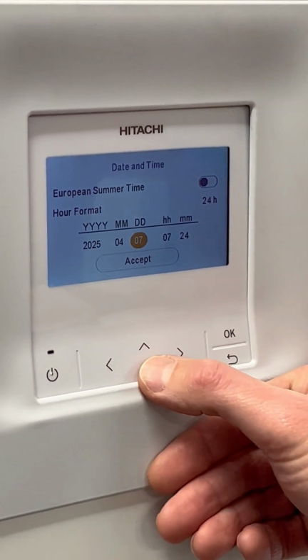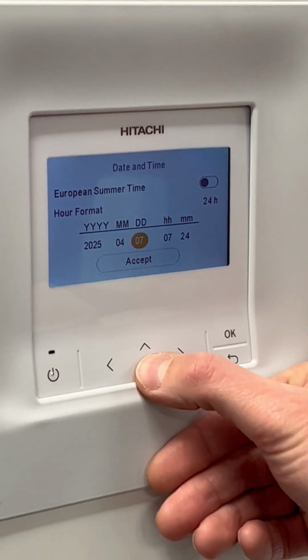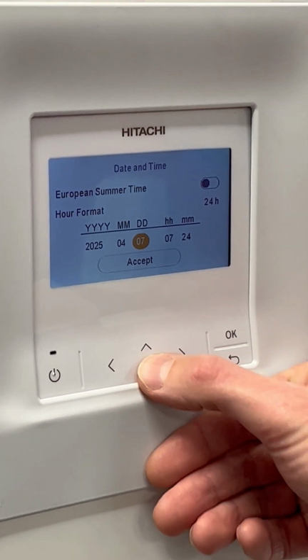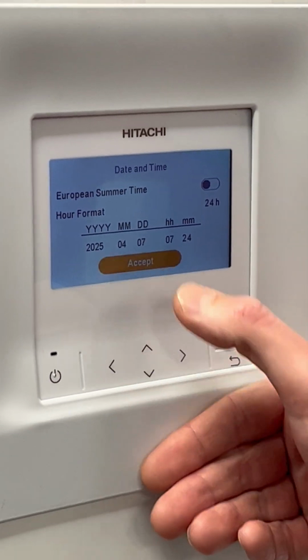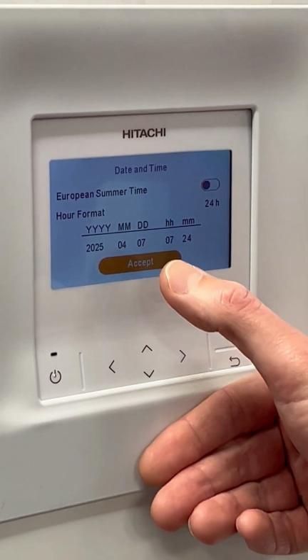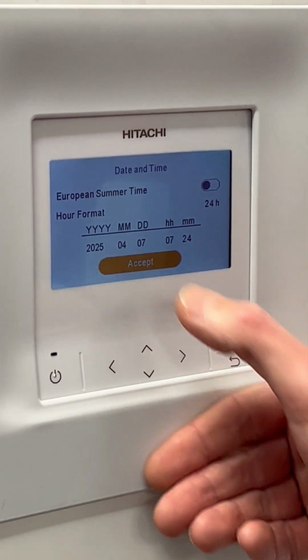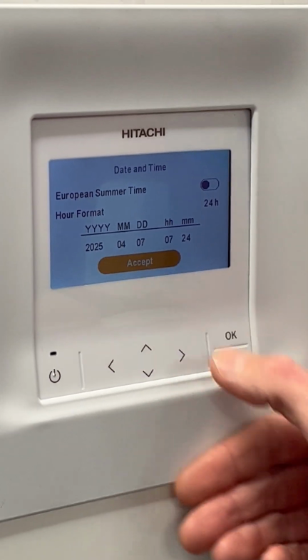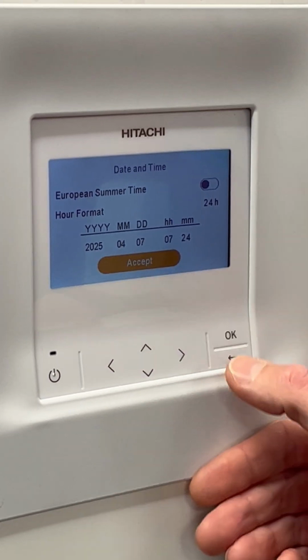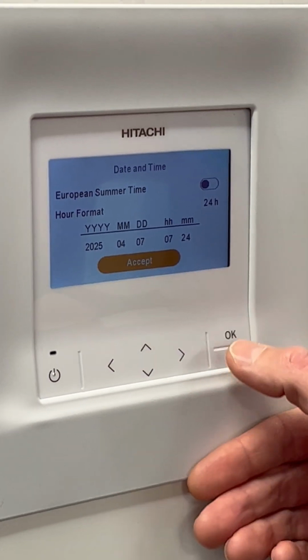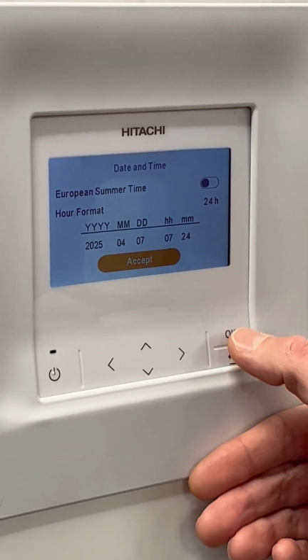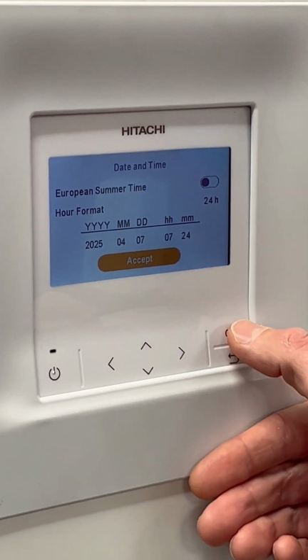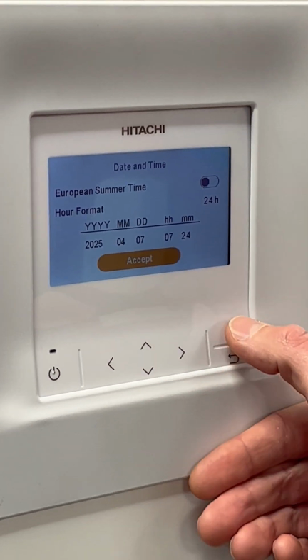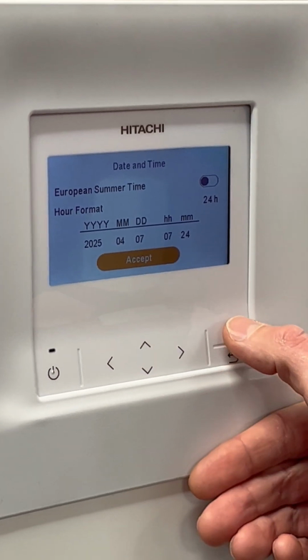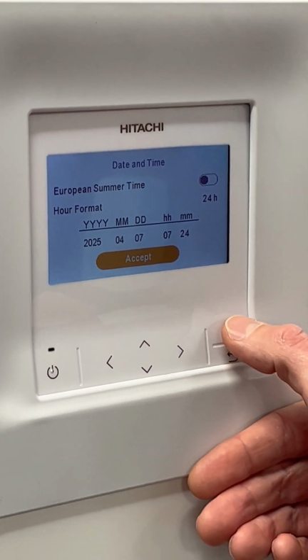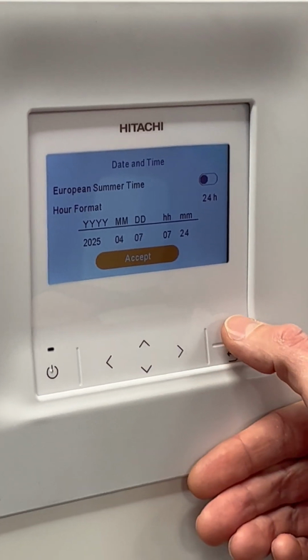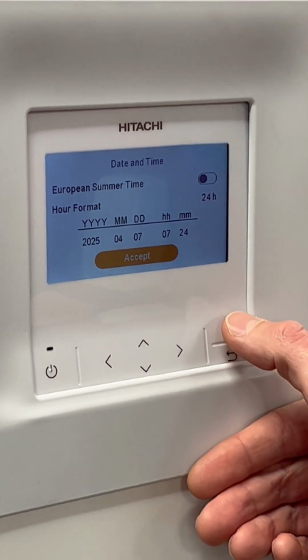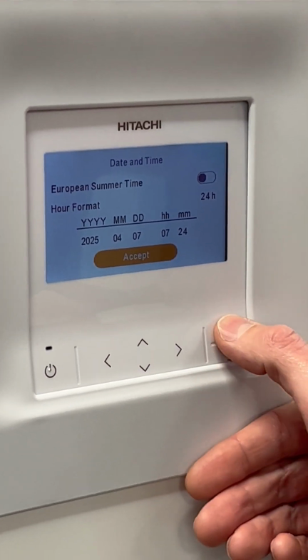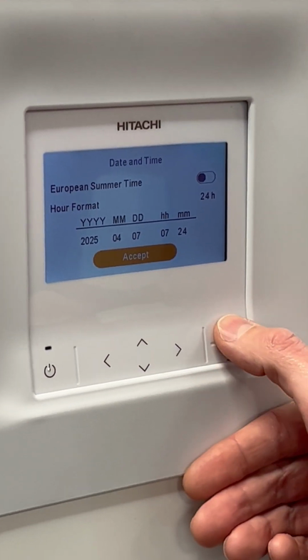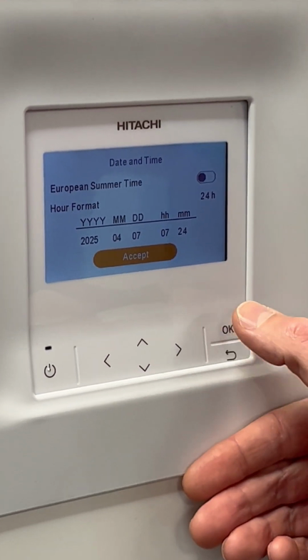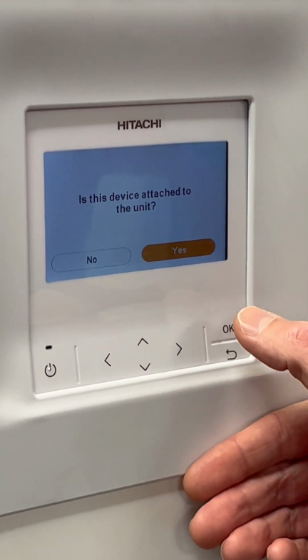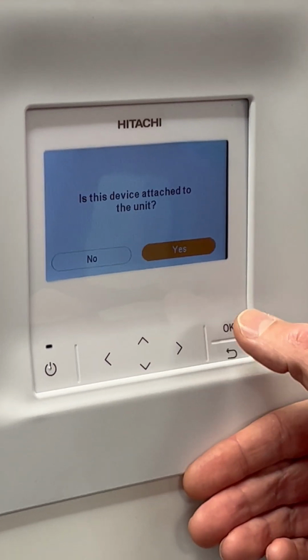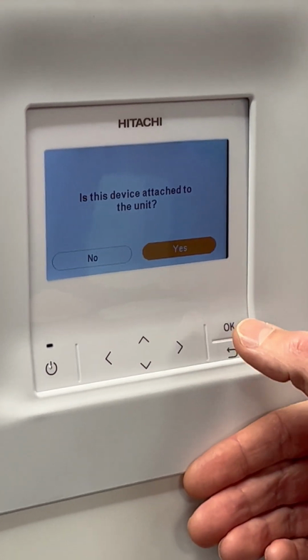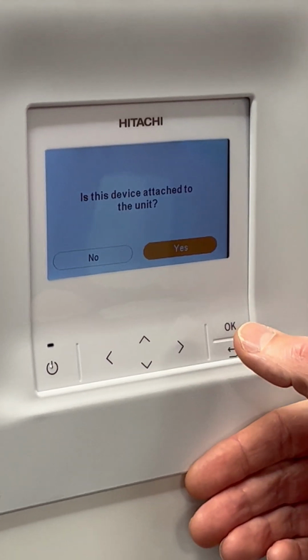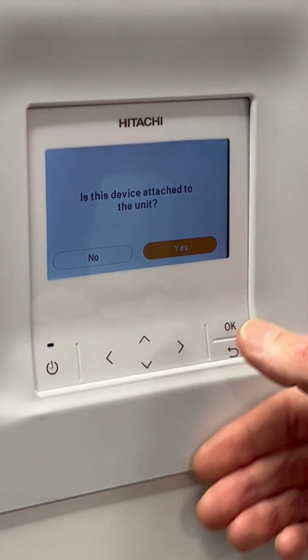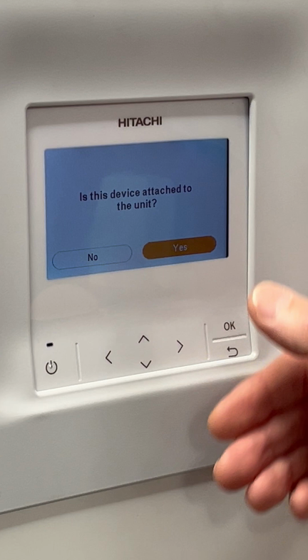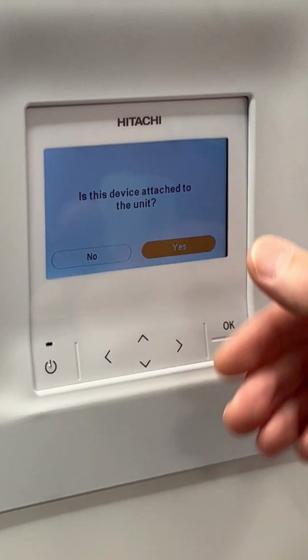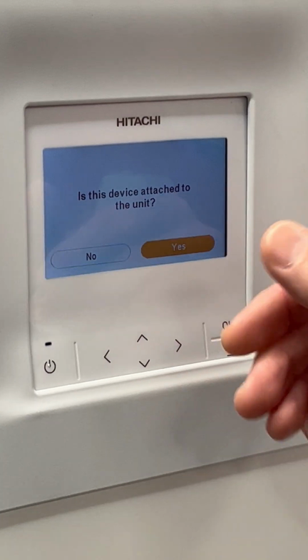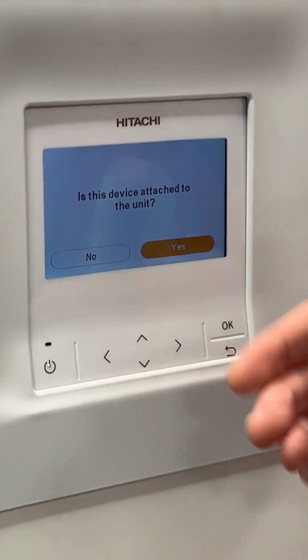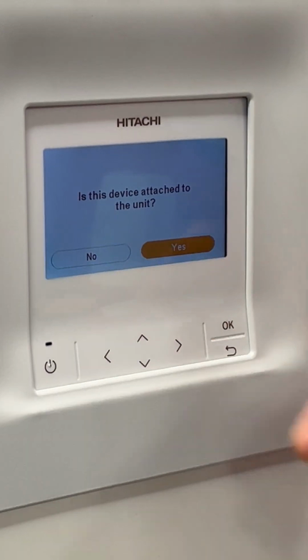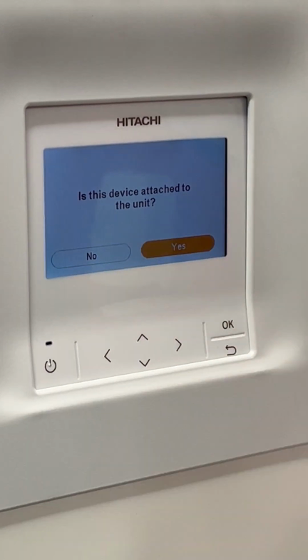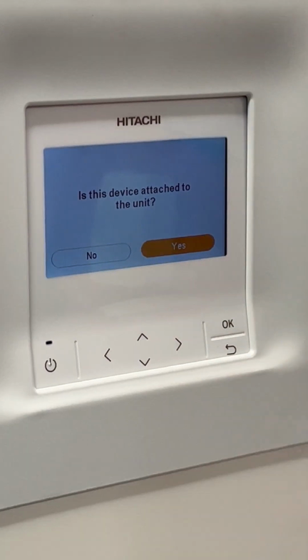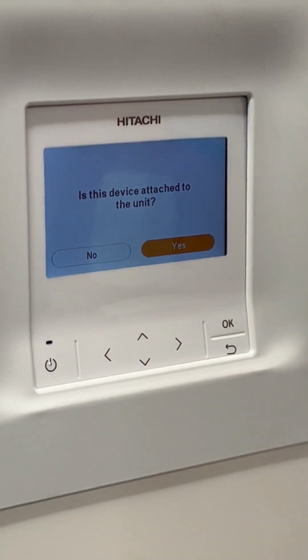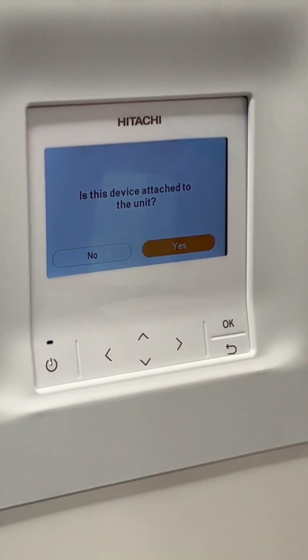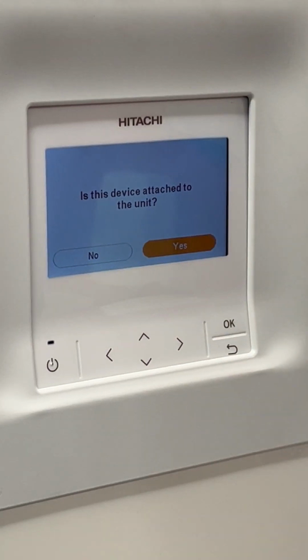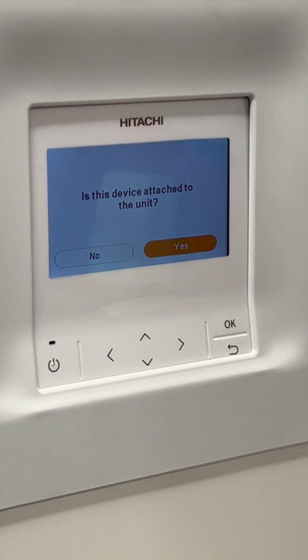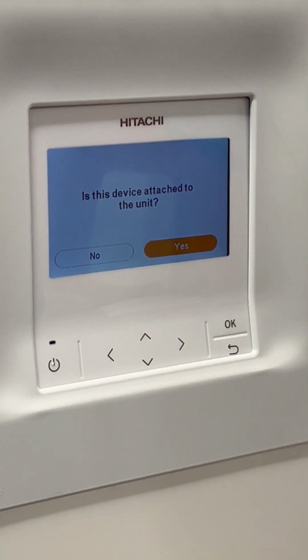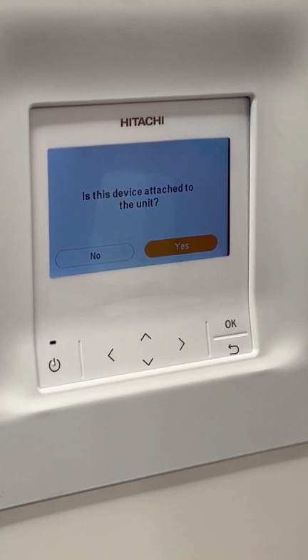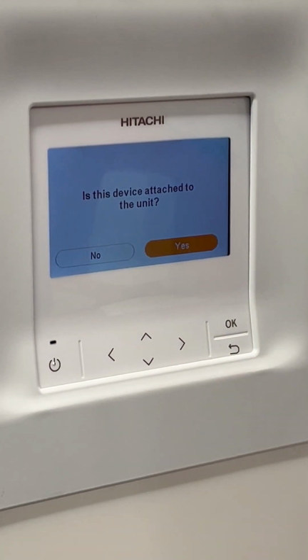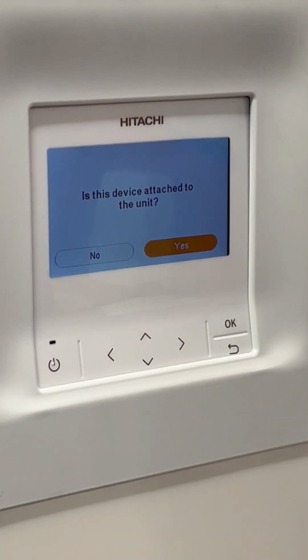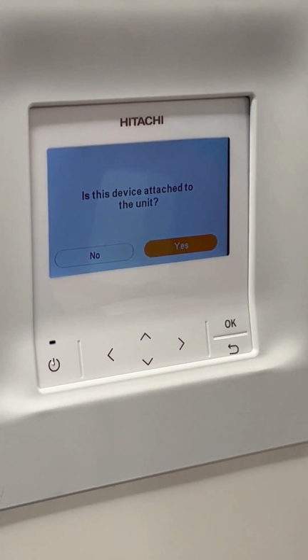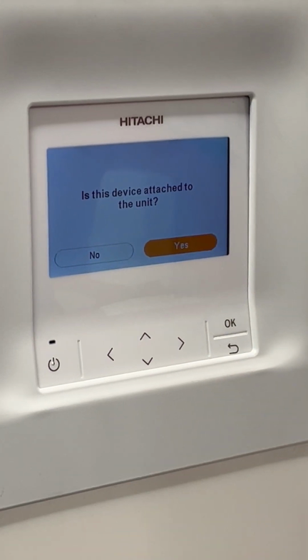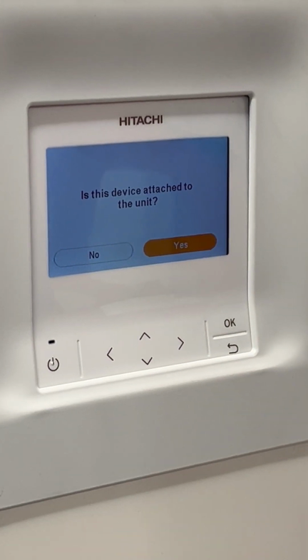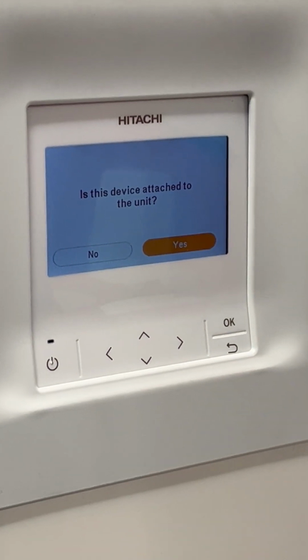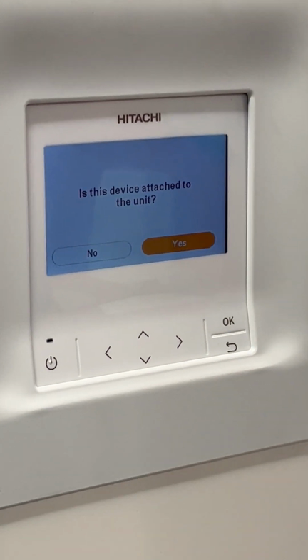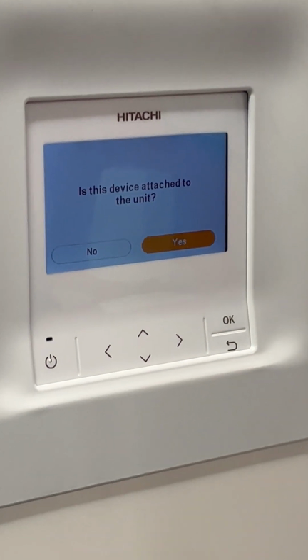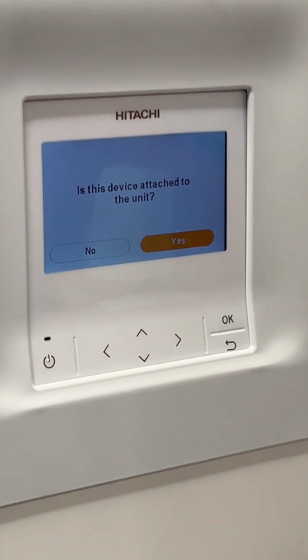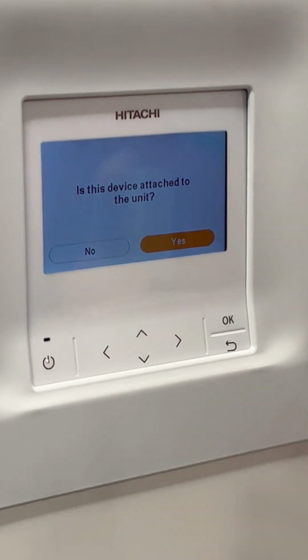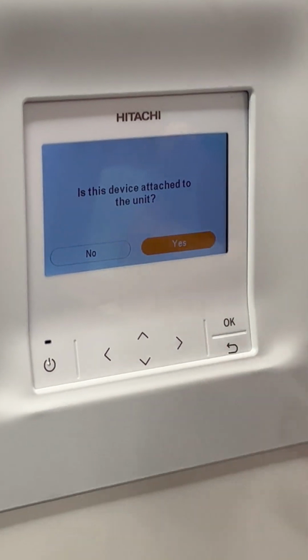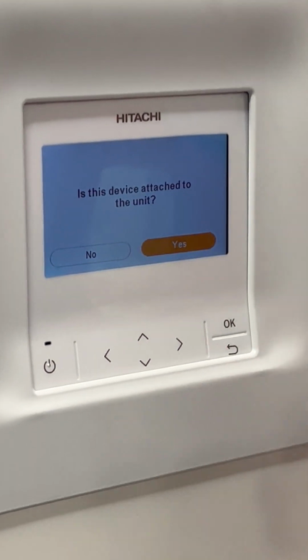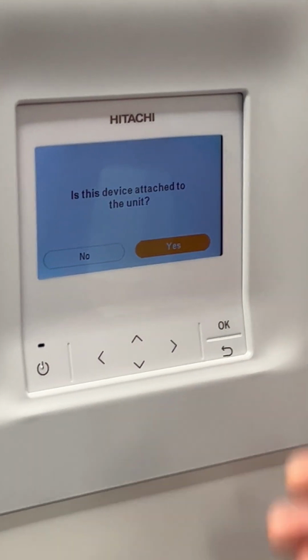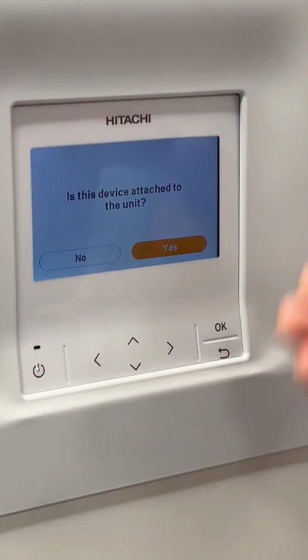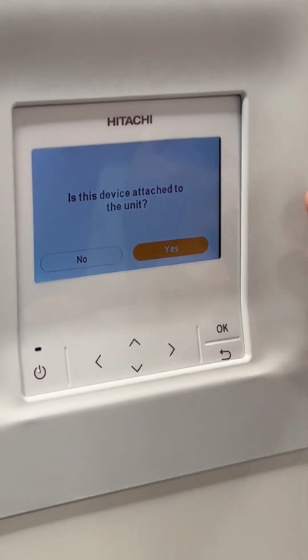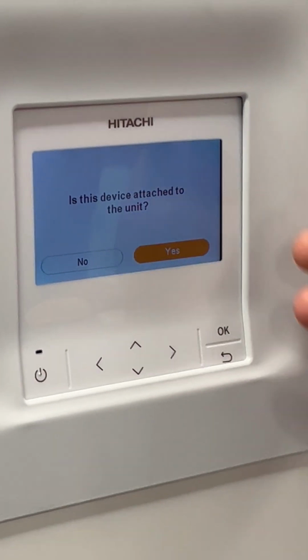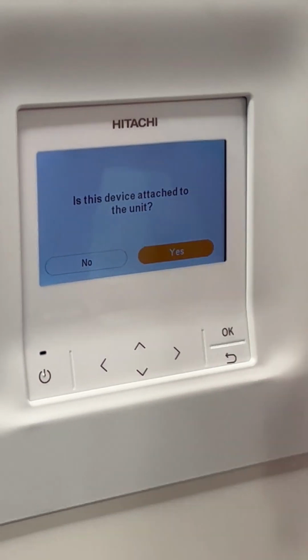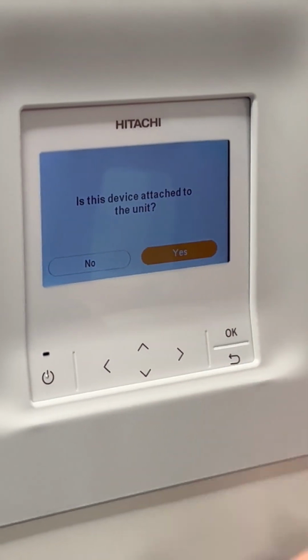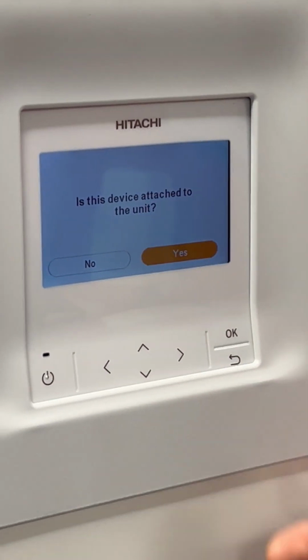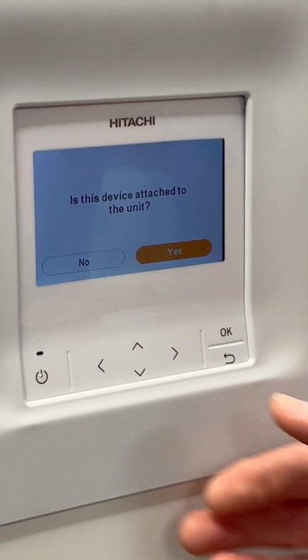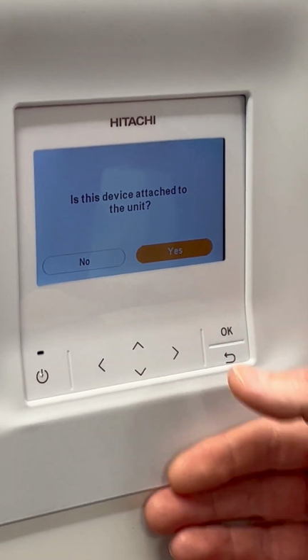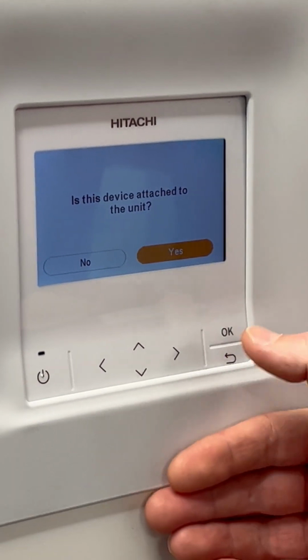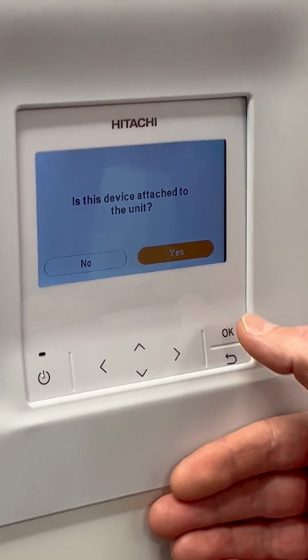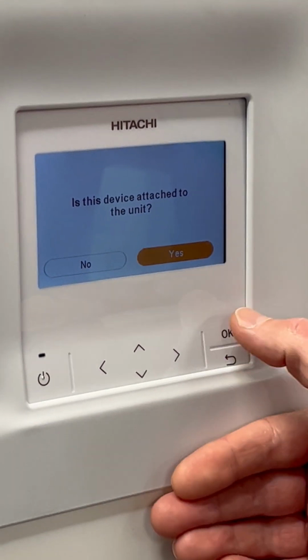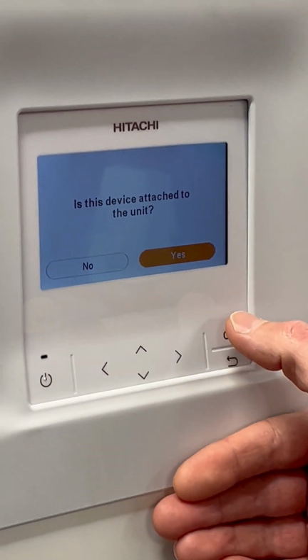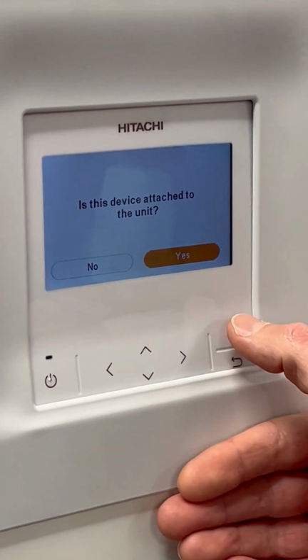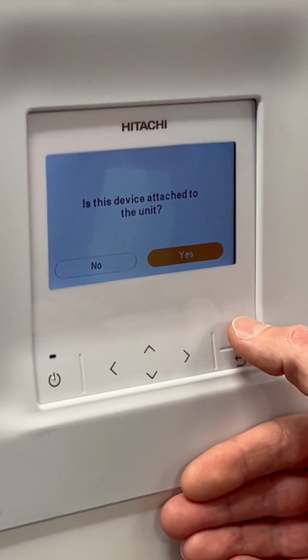If you then highlight Accept, it will ask you: is the device attached to the unit? In this case, yes — the controller is attached to the unit.